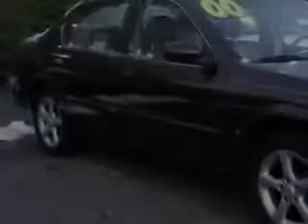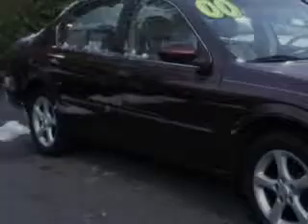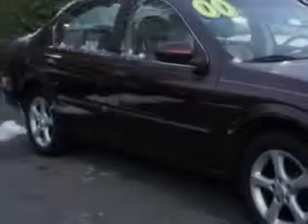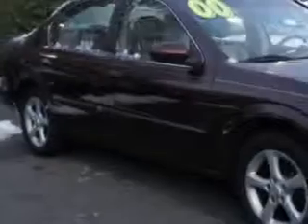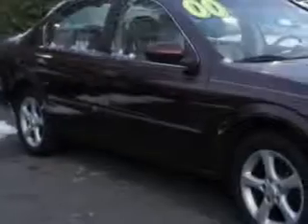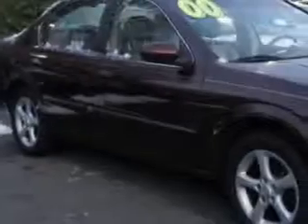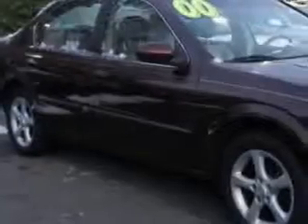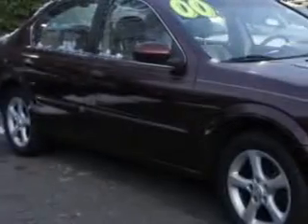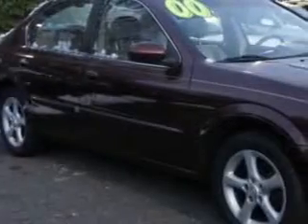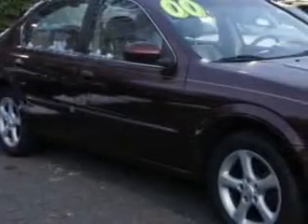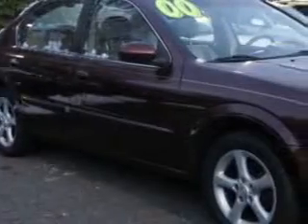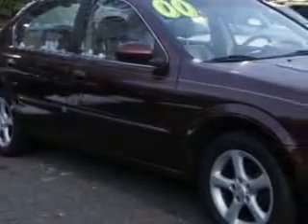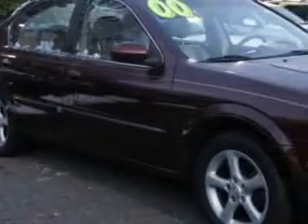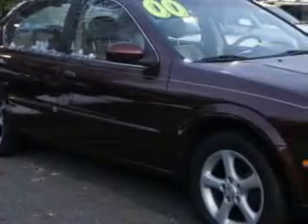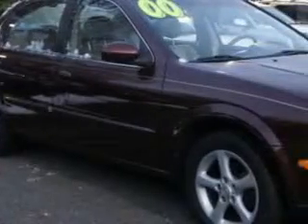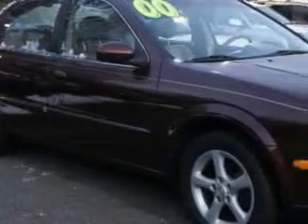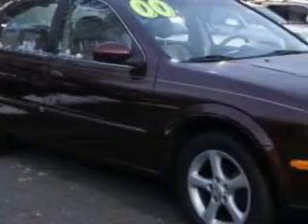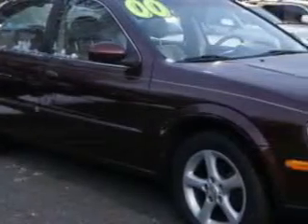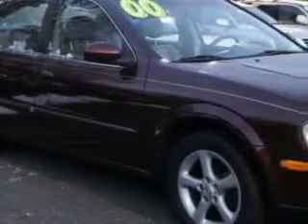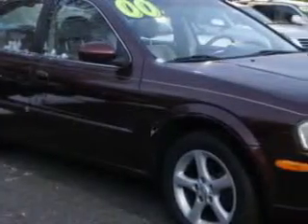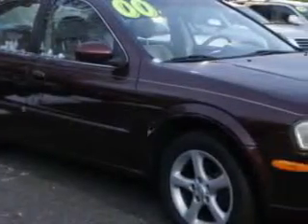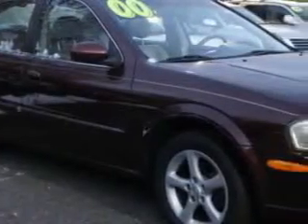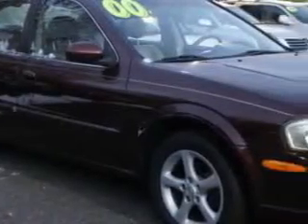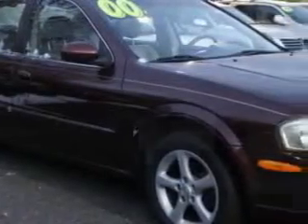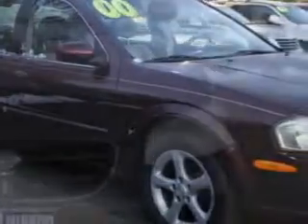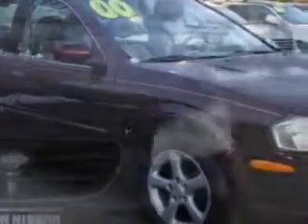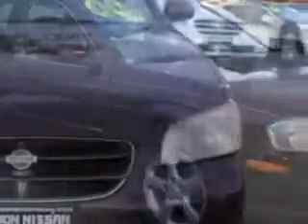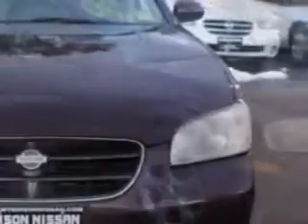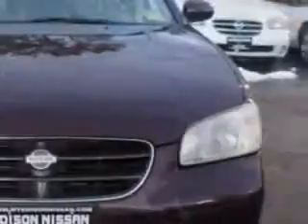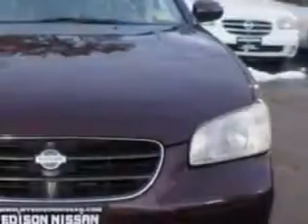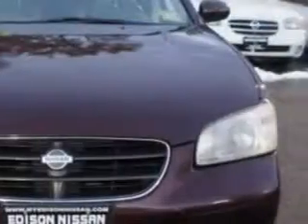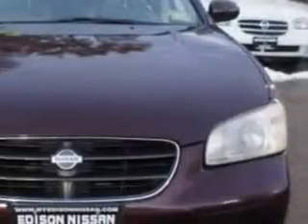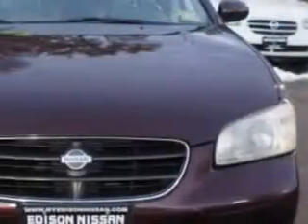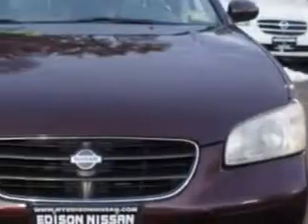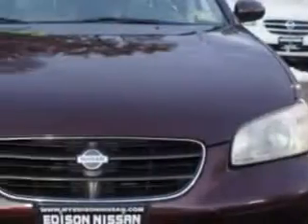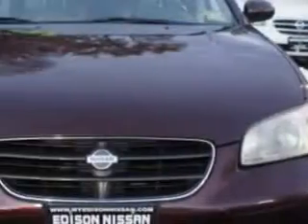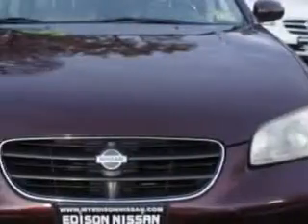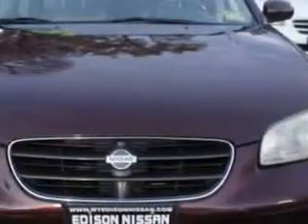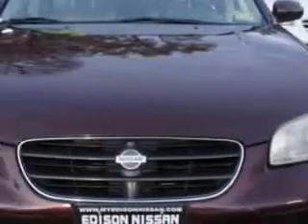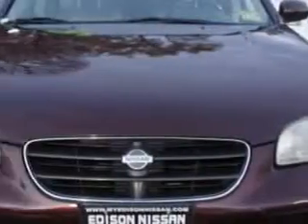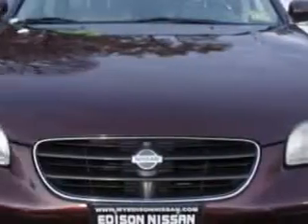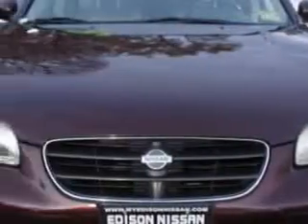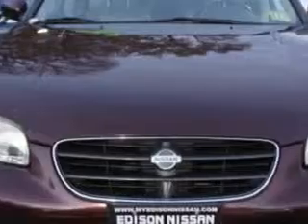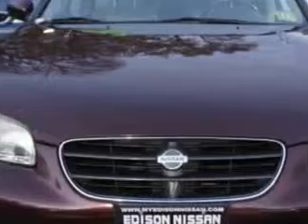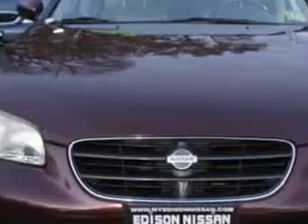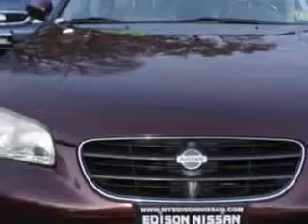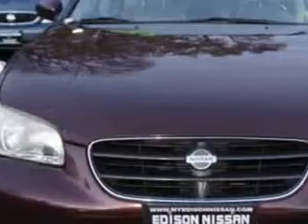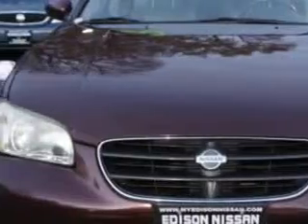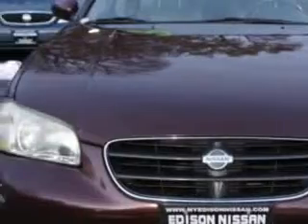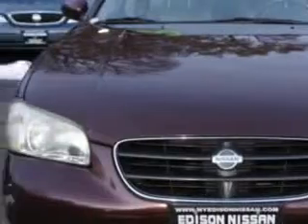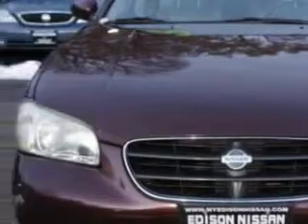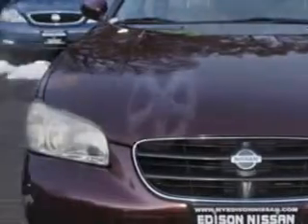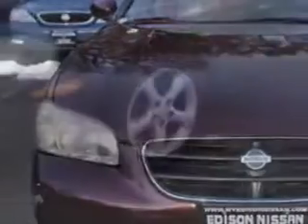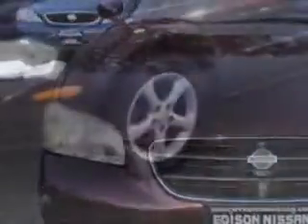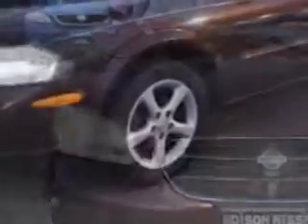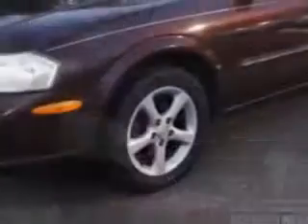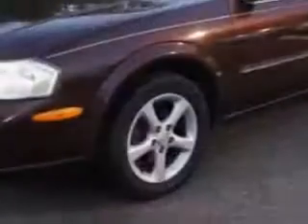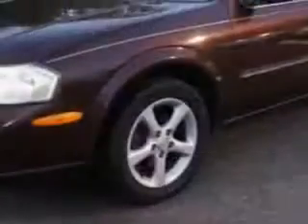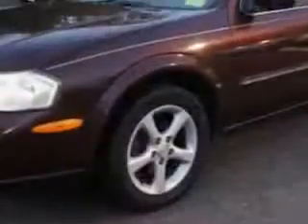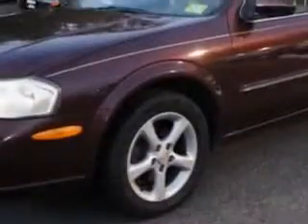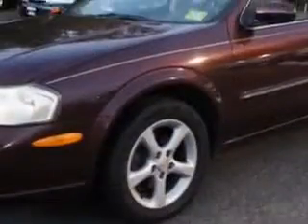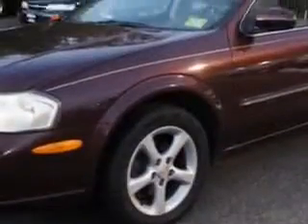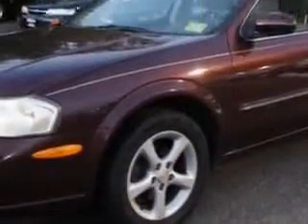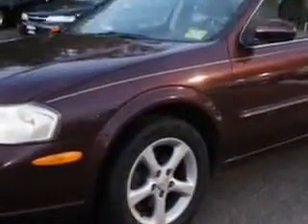You will love this Mahogany Pearl 2000 Nissan Maxima GLE, equipped with a V6 engine and an automatic transmission.